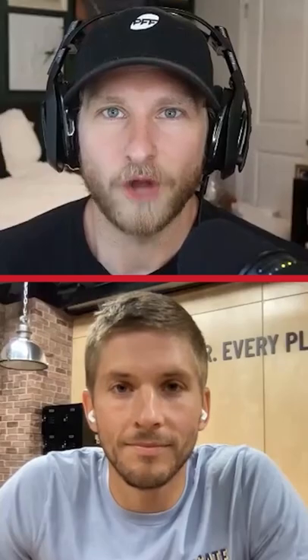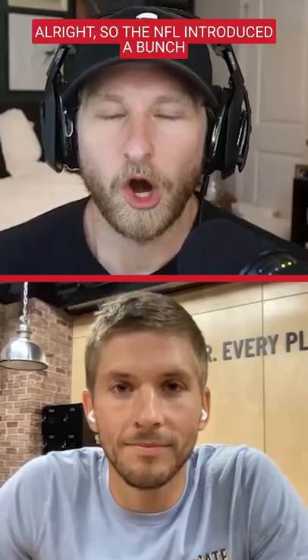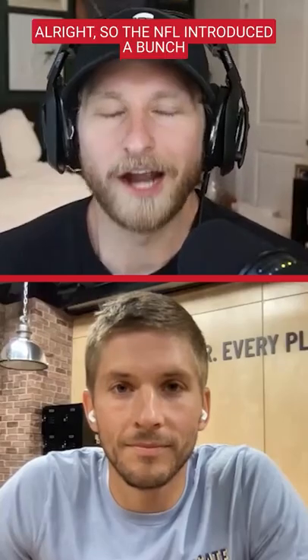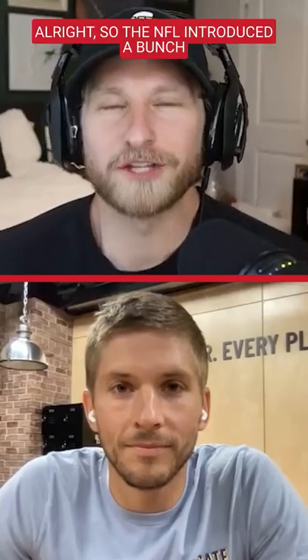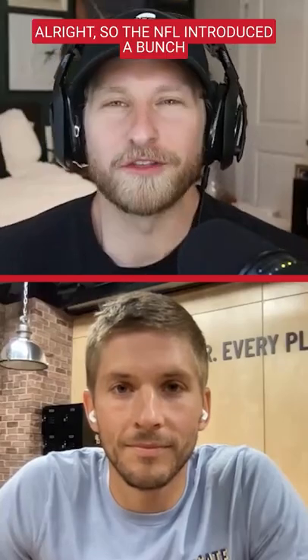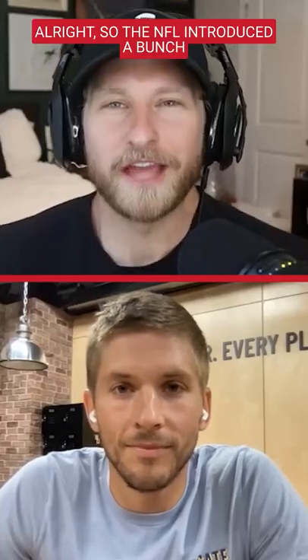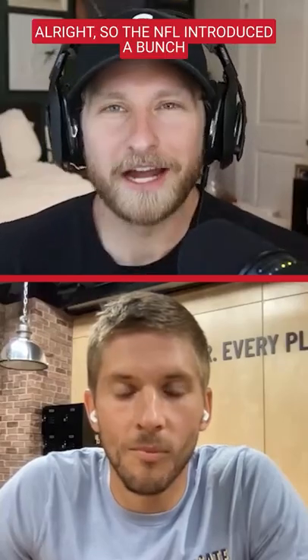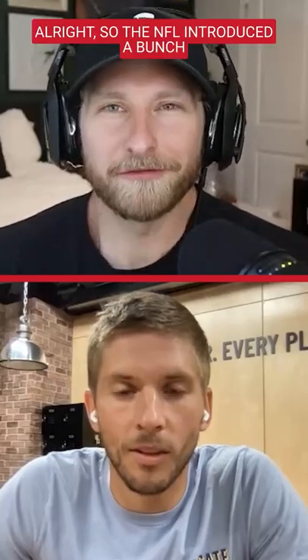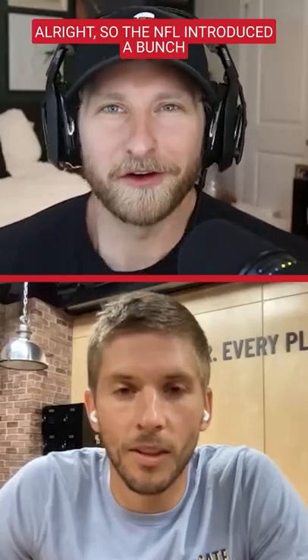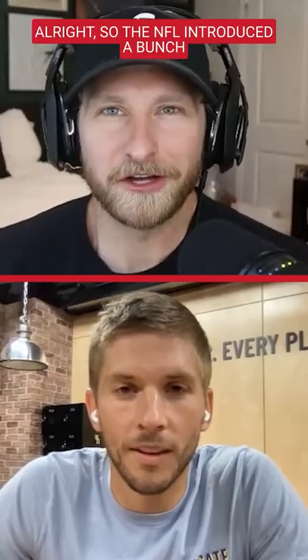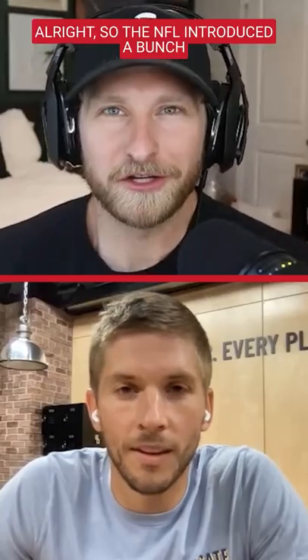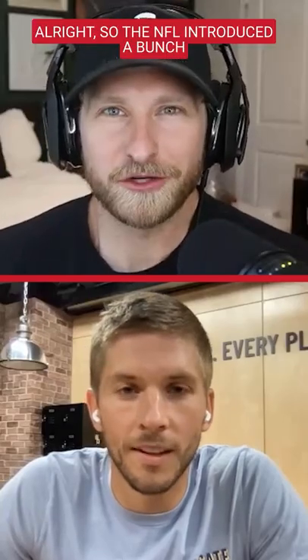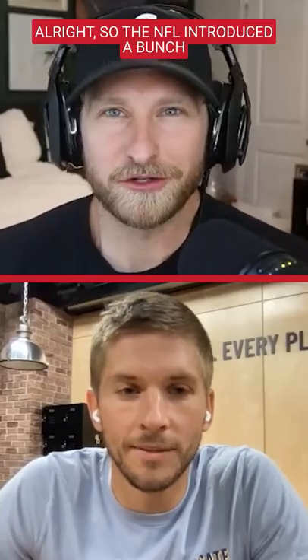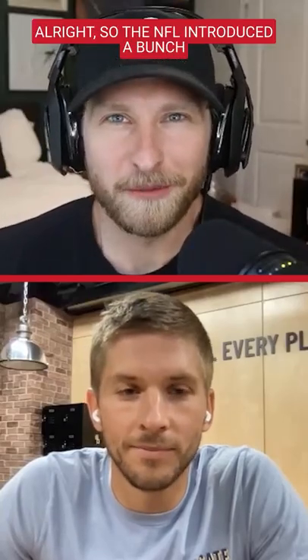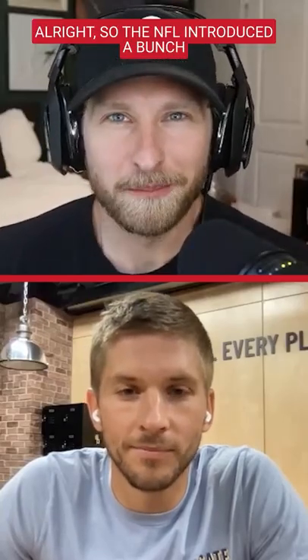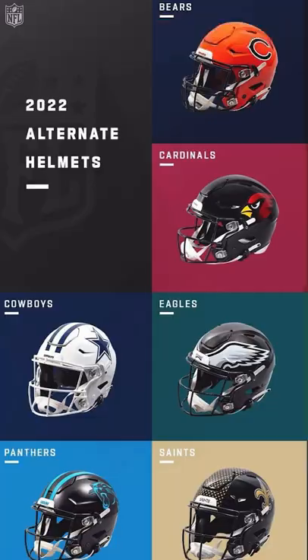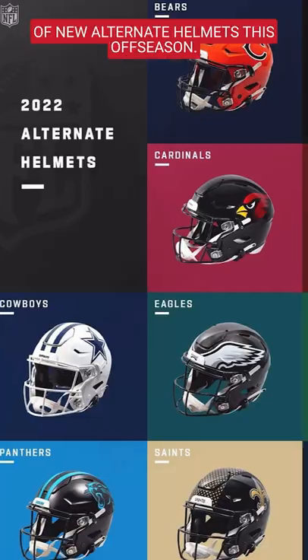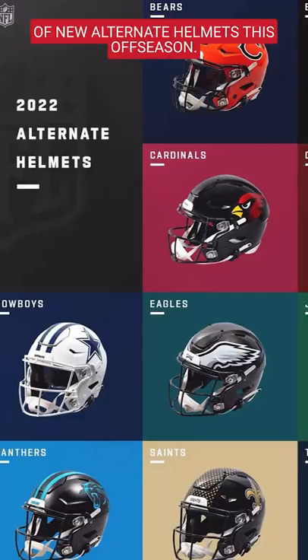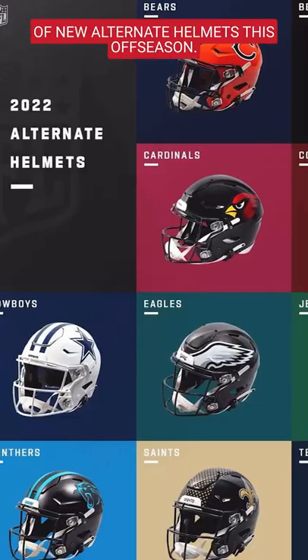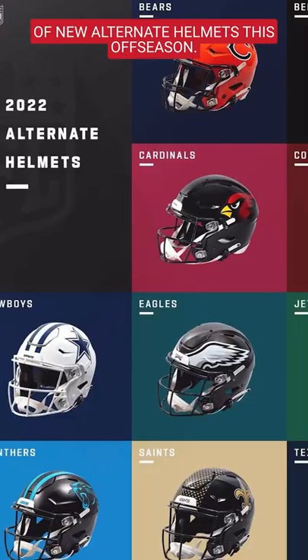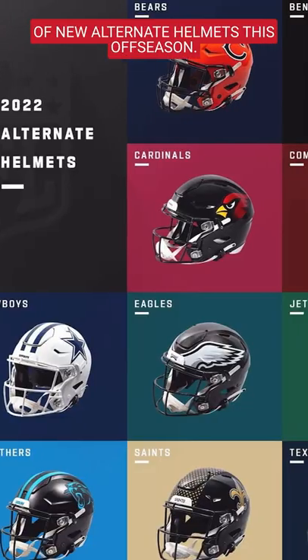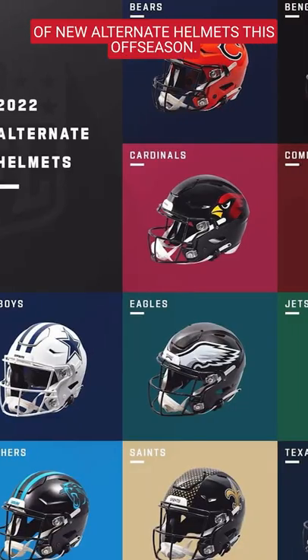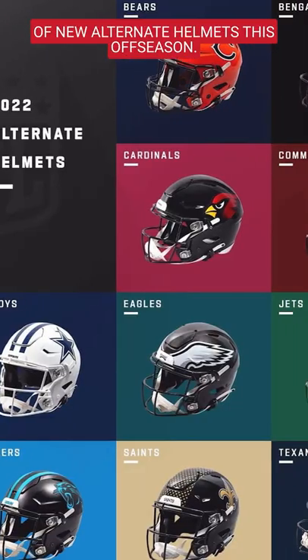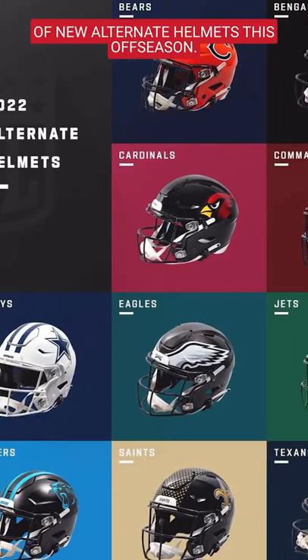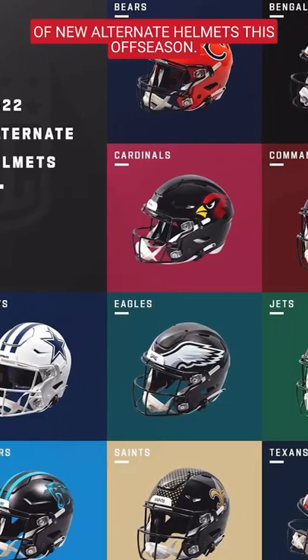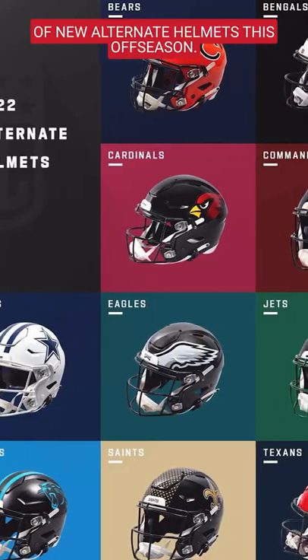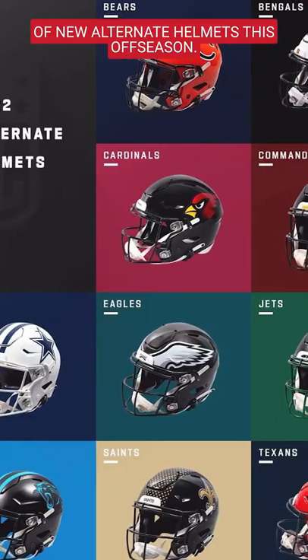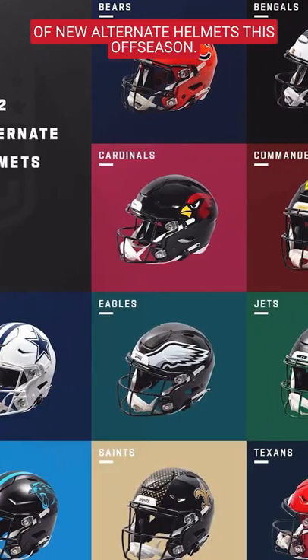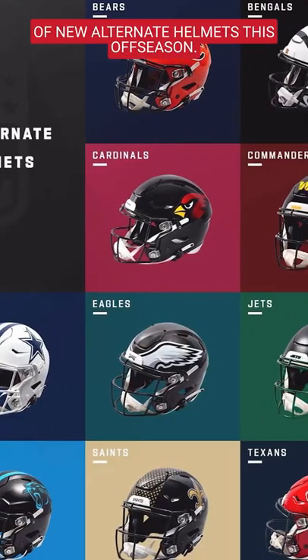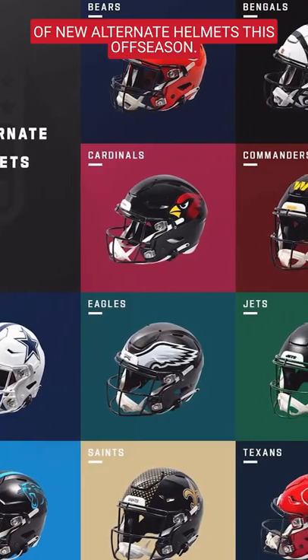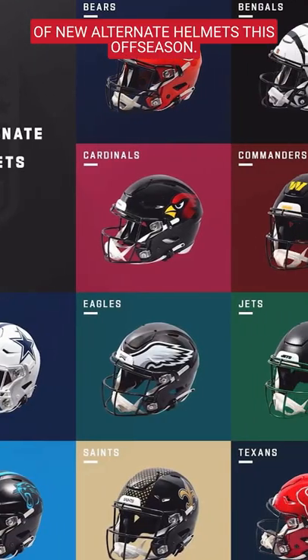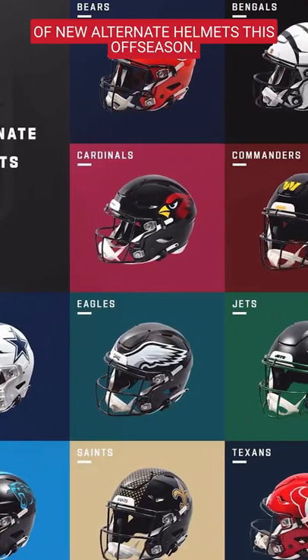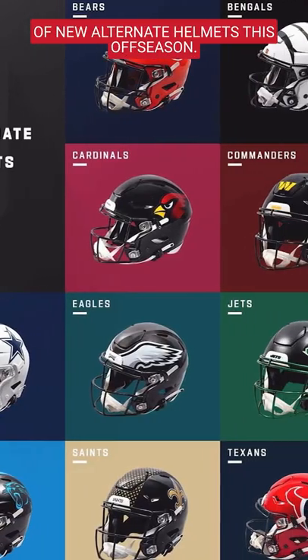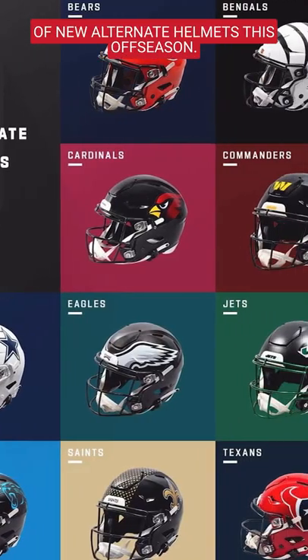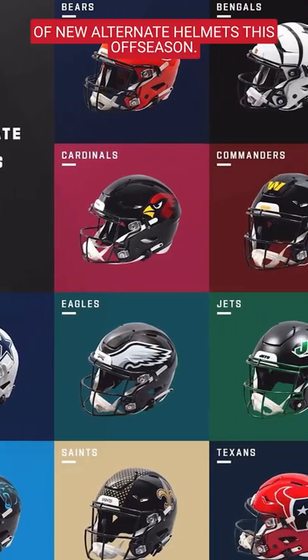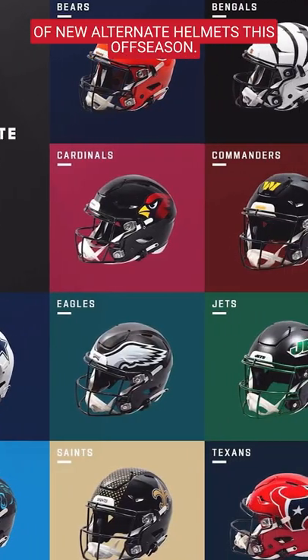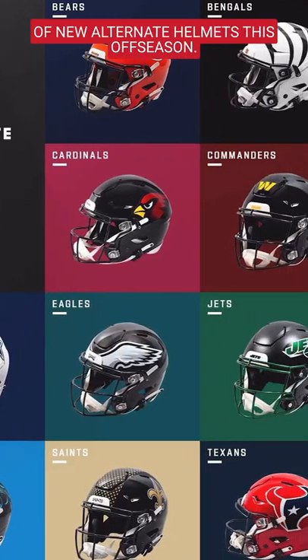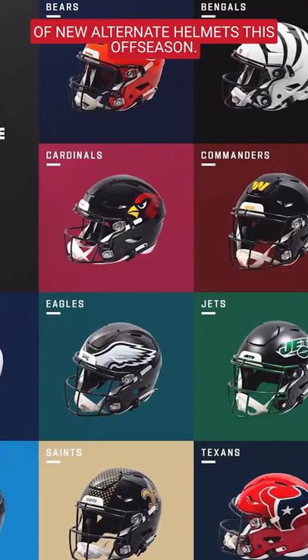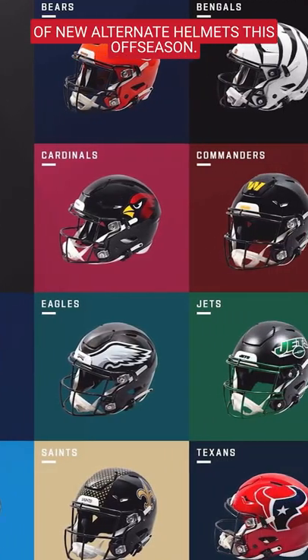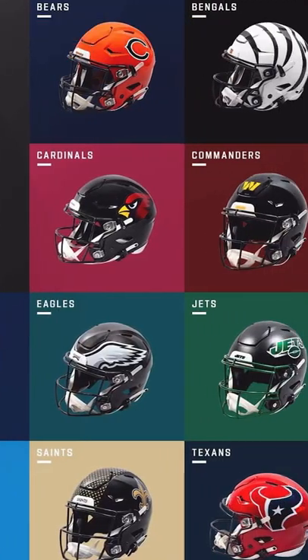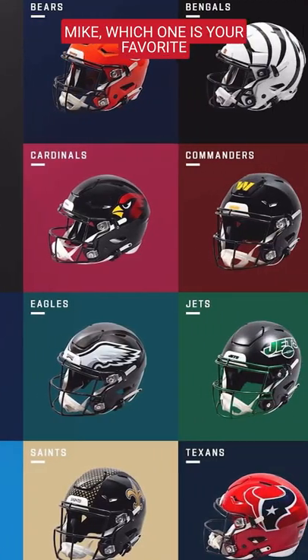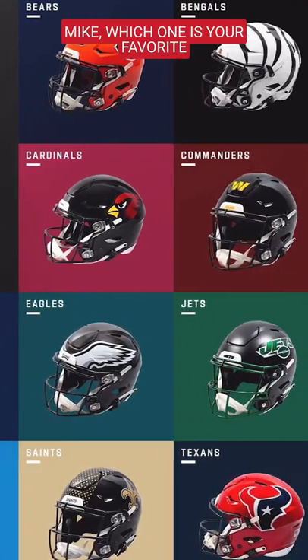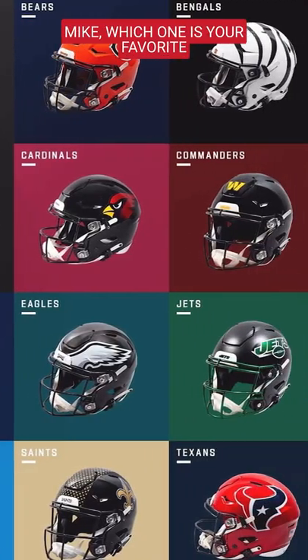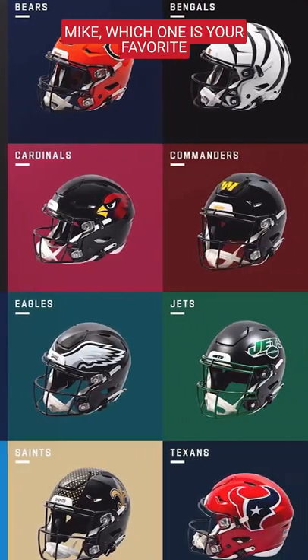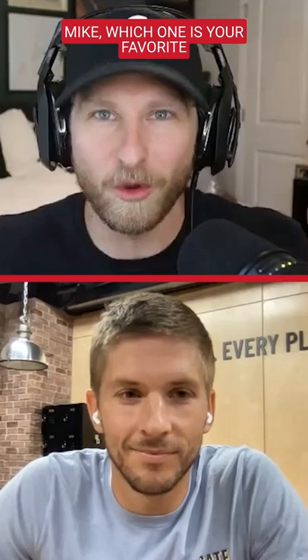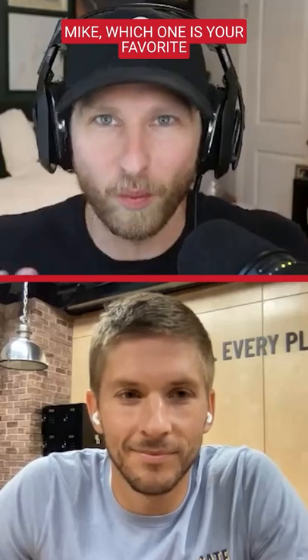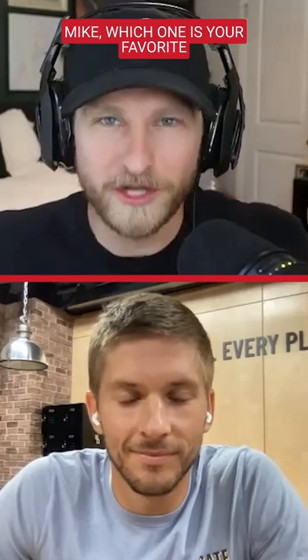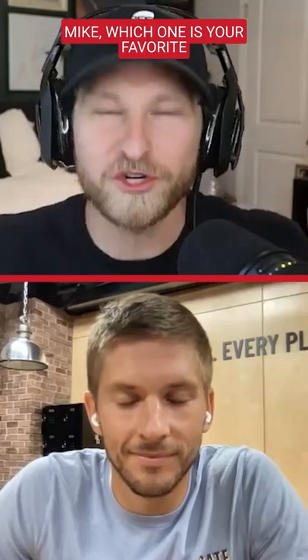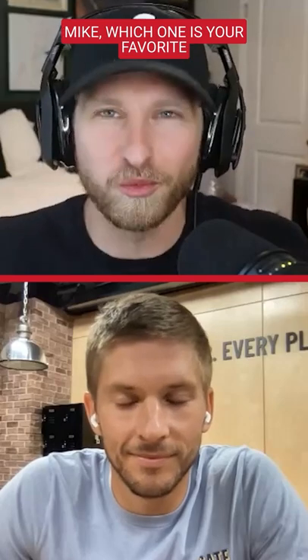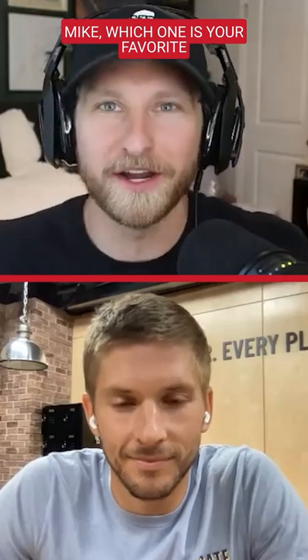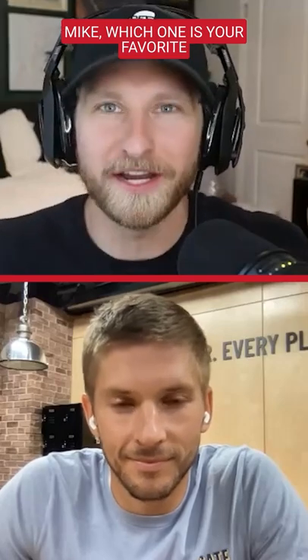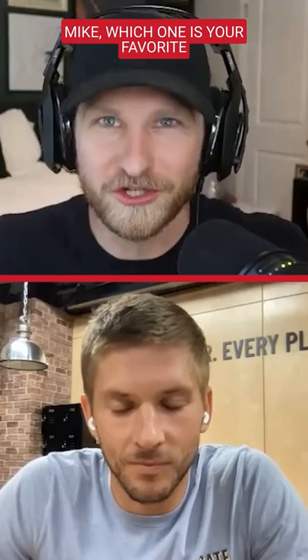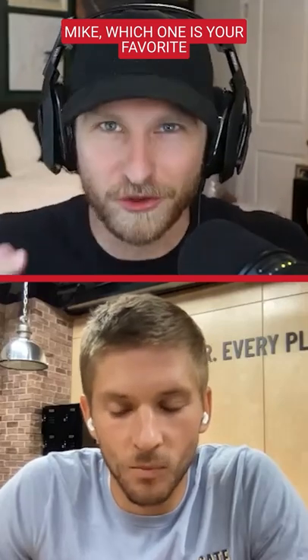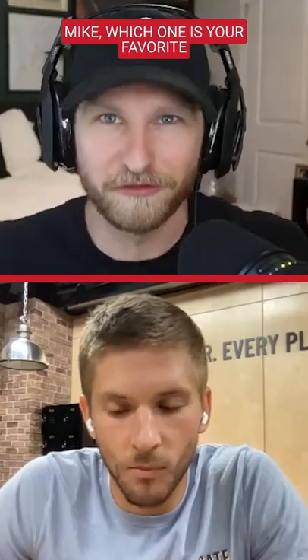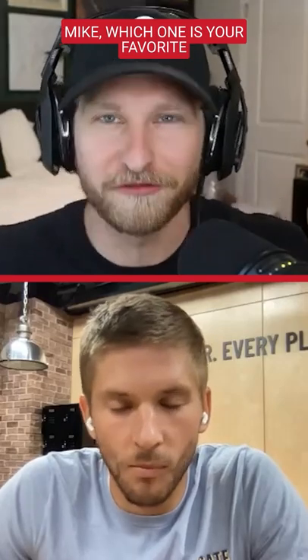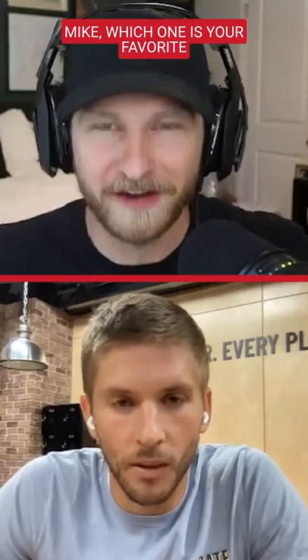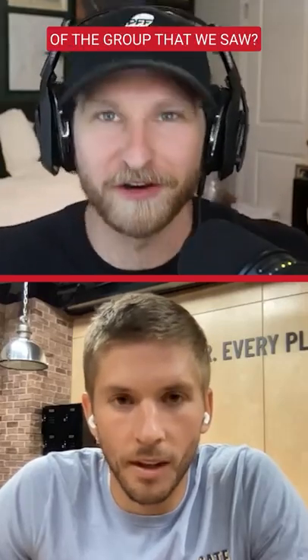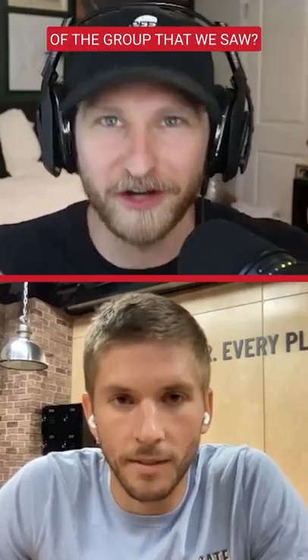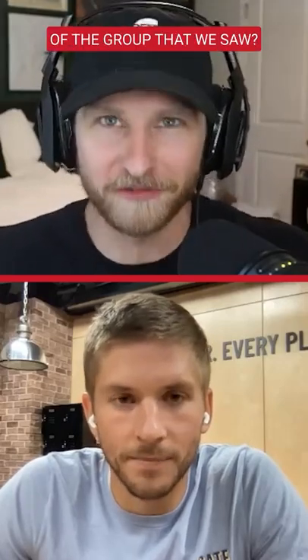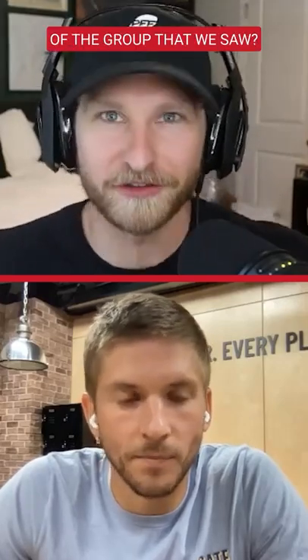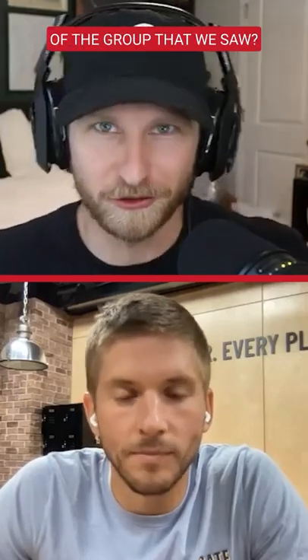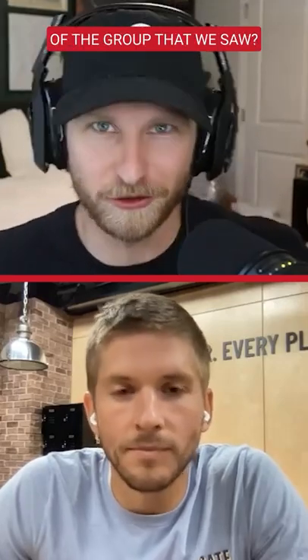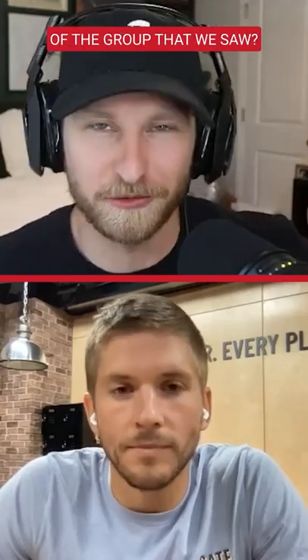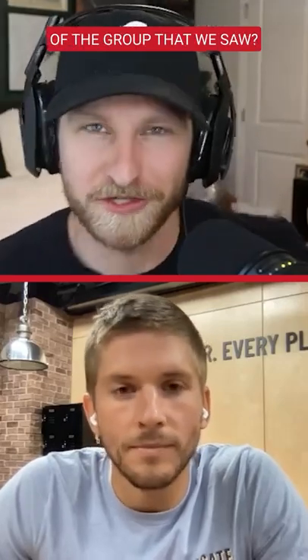All right, so the NFL introduced a bunch of new alternate helmets this offseason. Mike, which one is your favorite of the group that we saw?